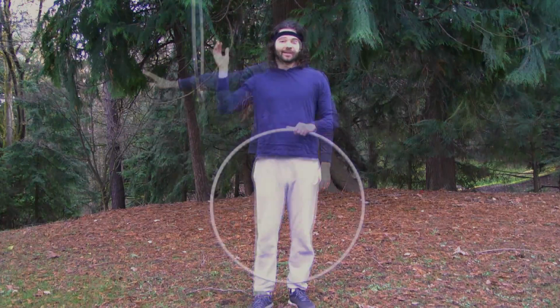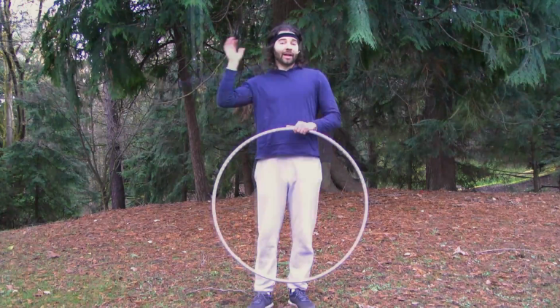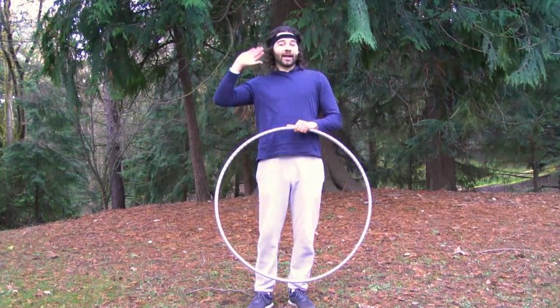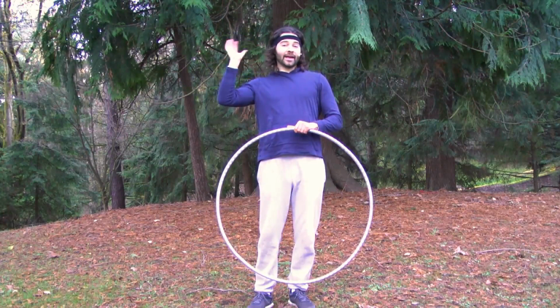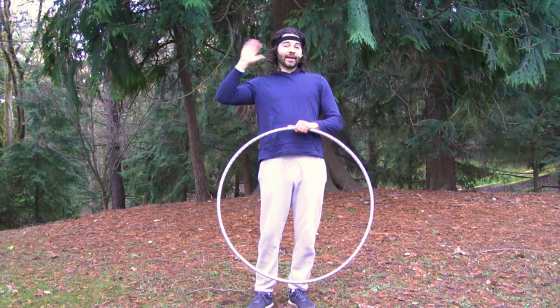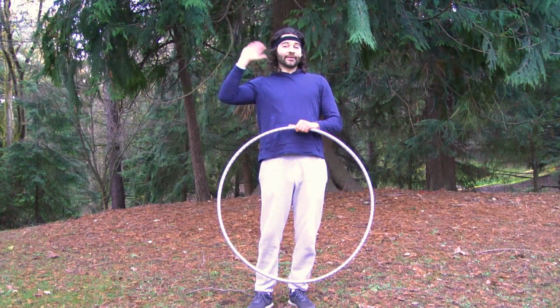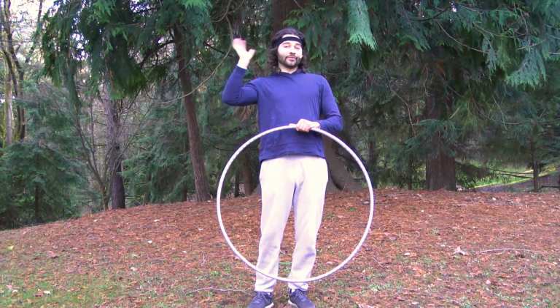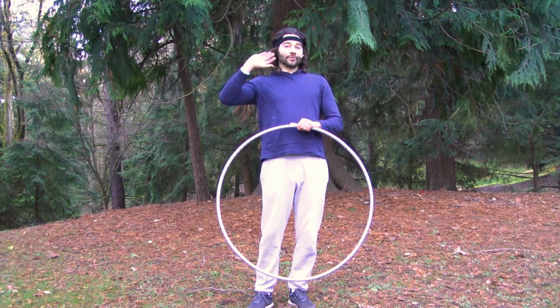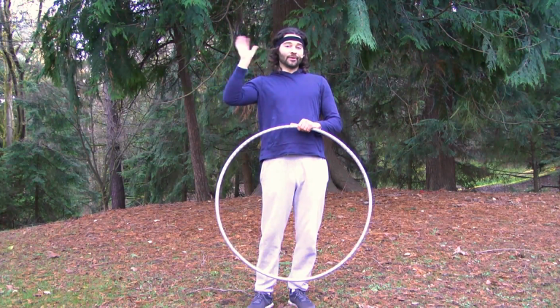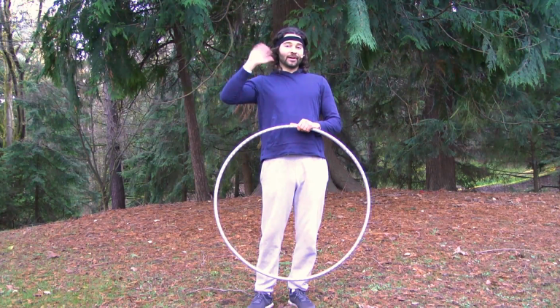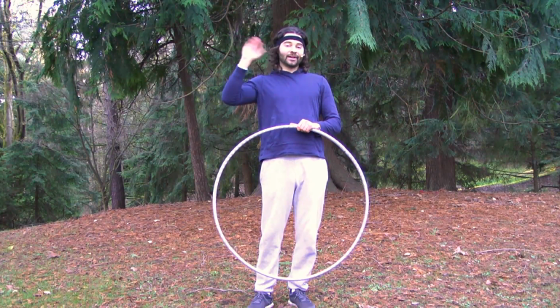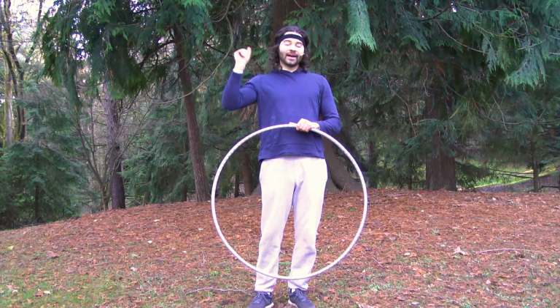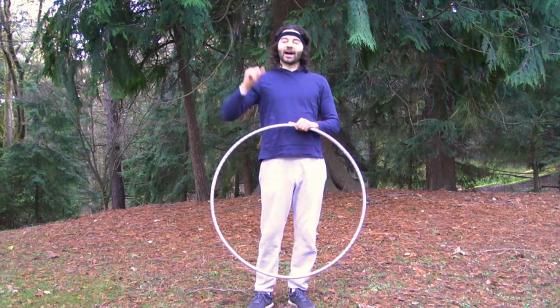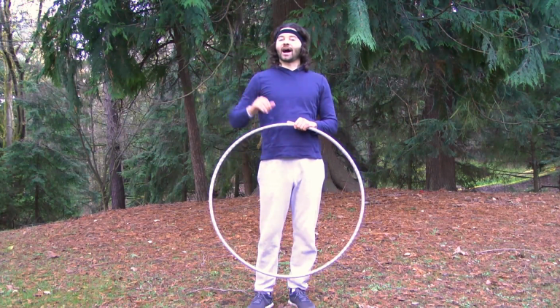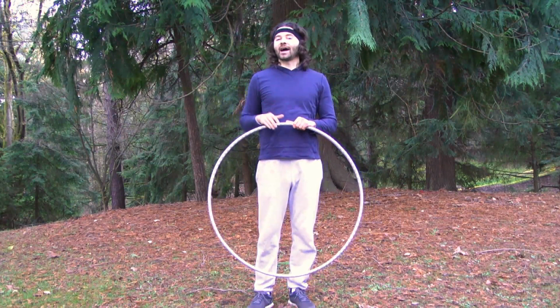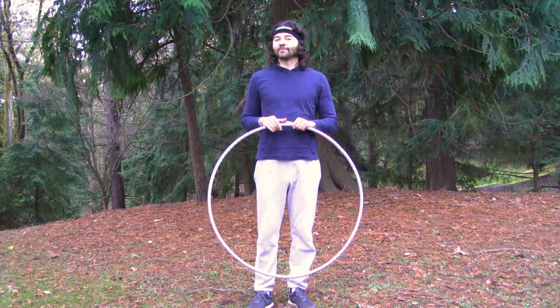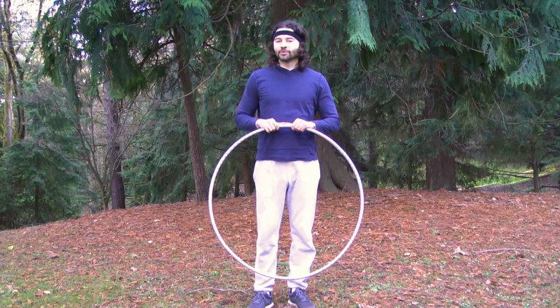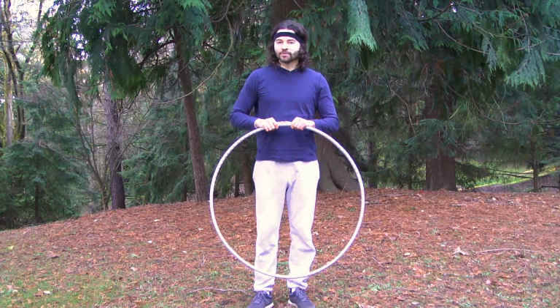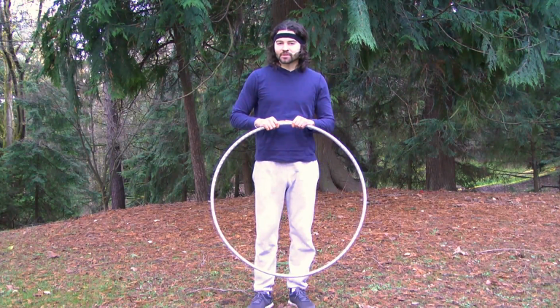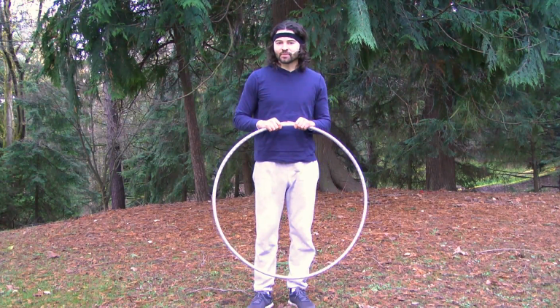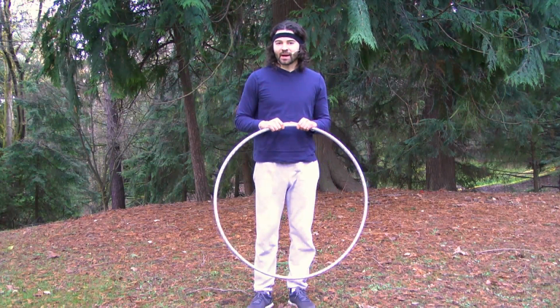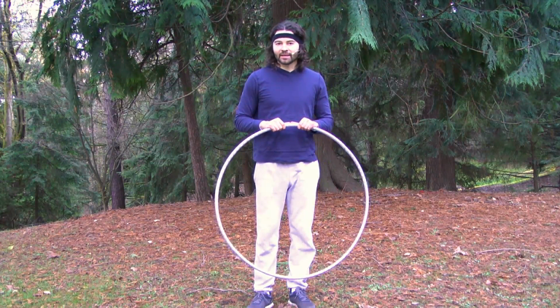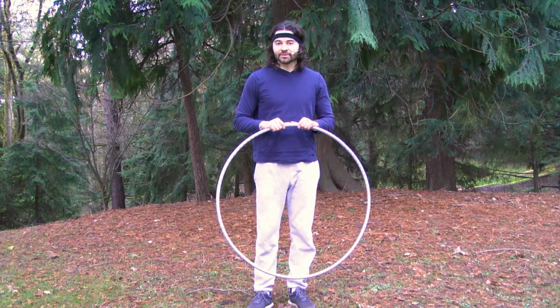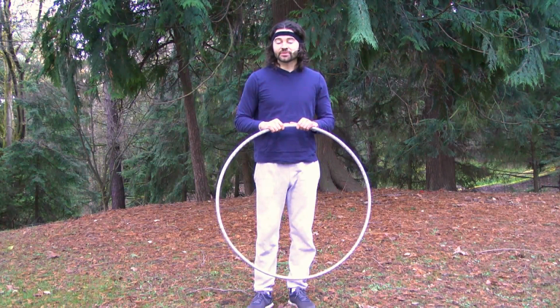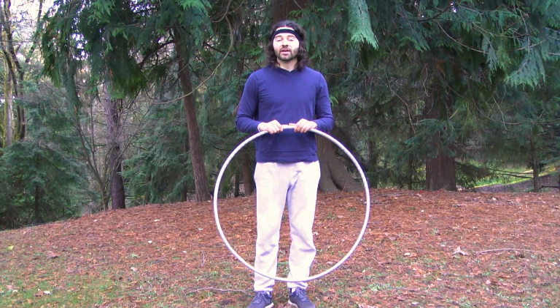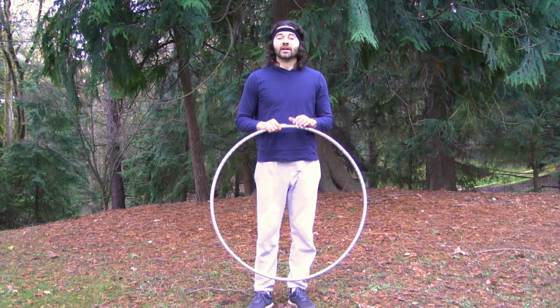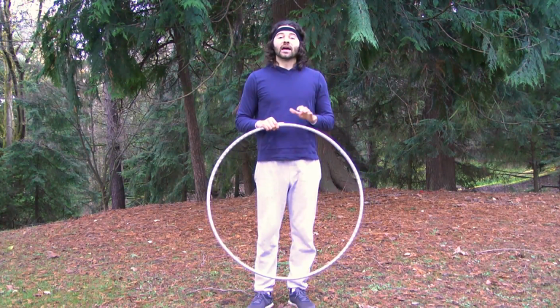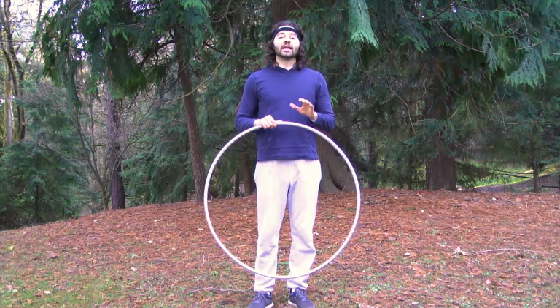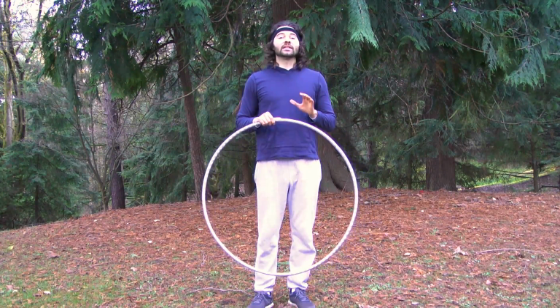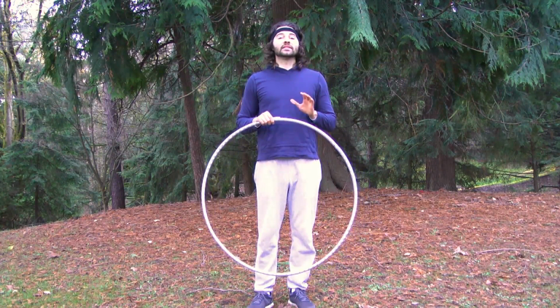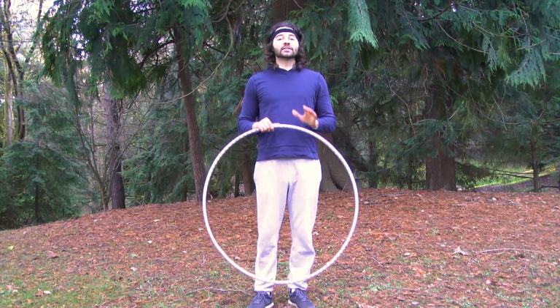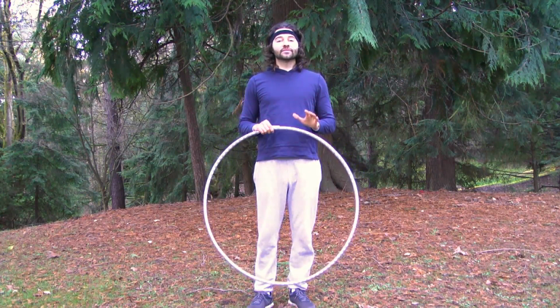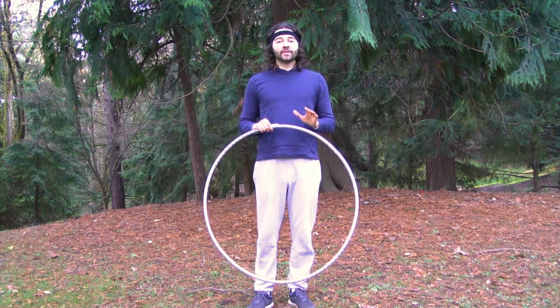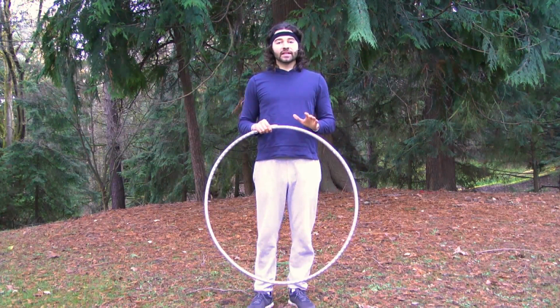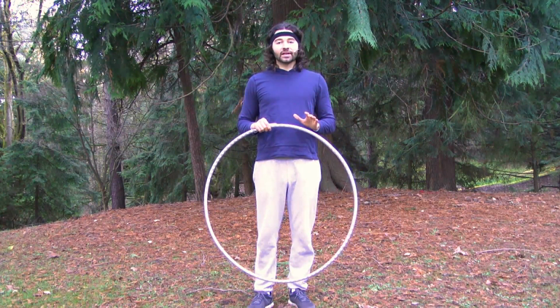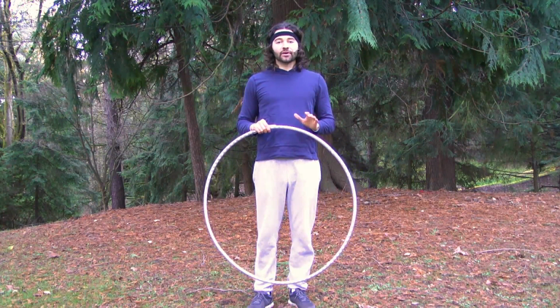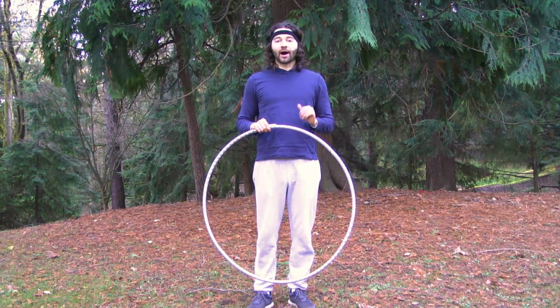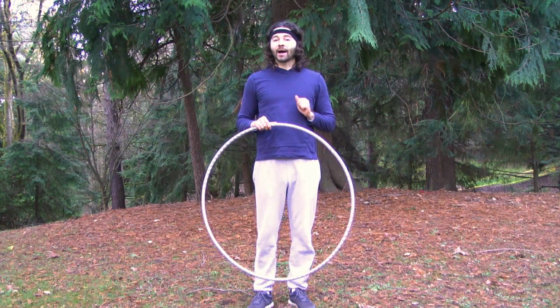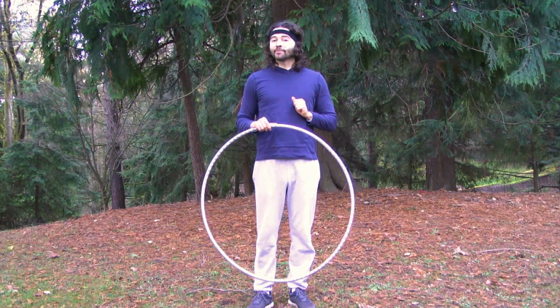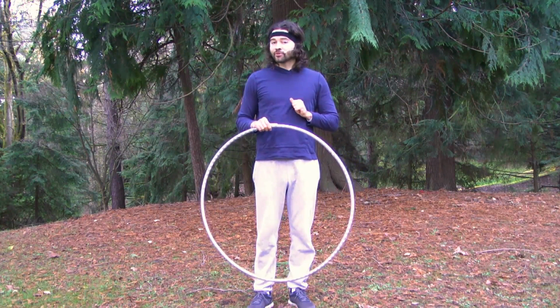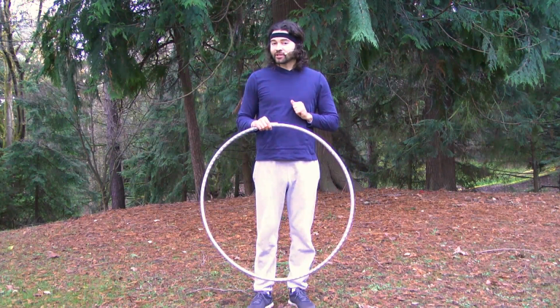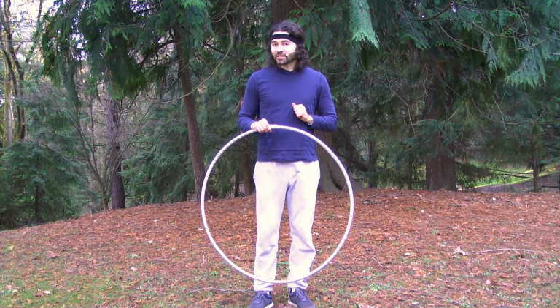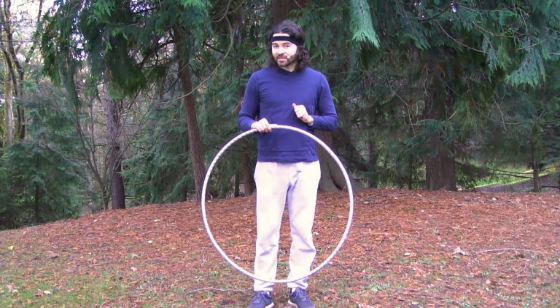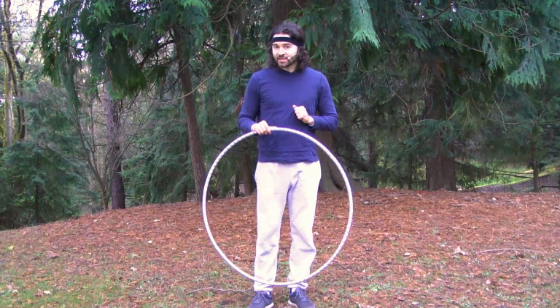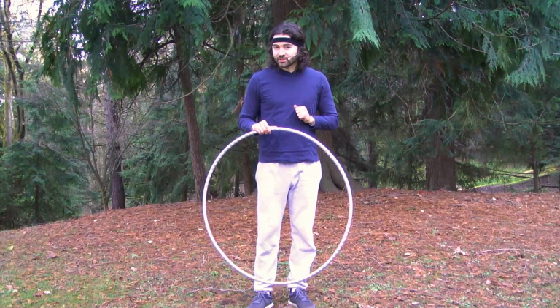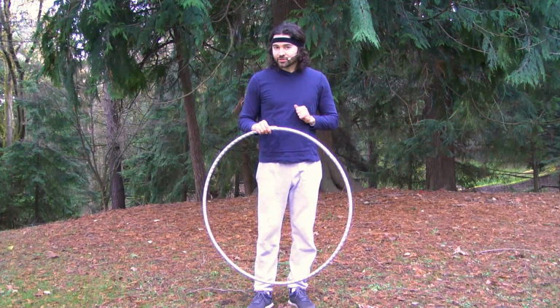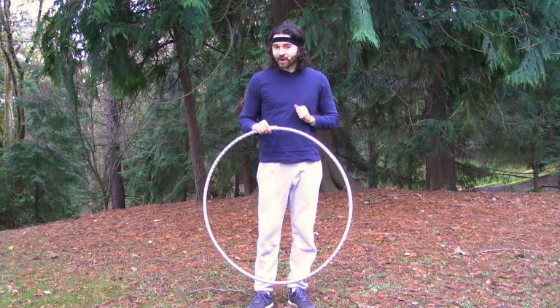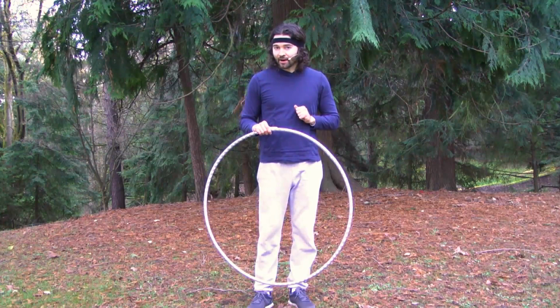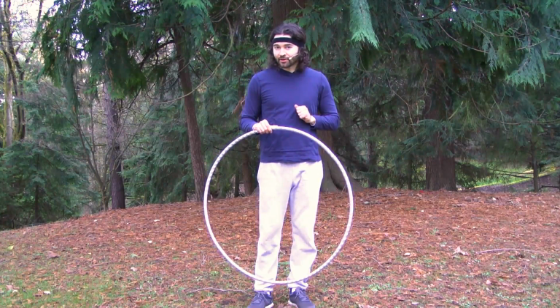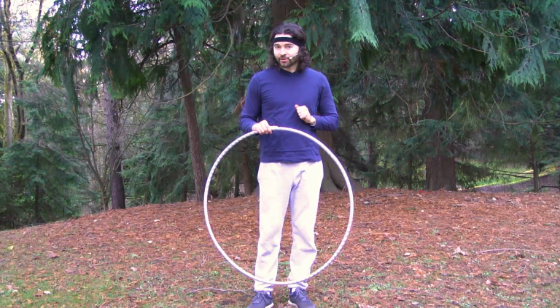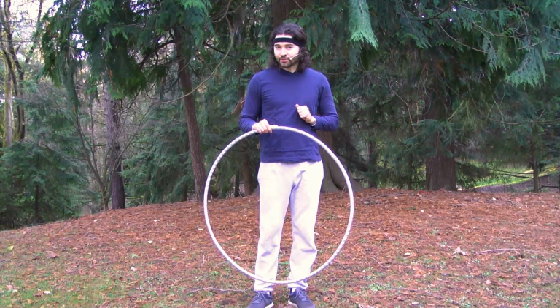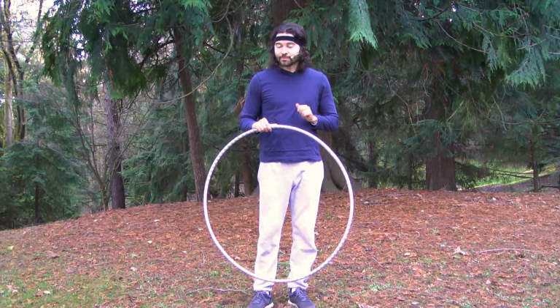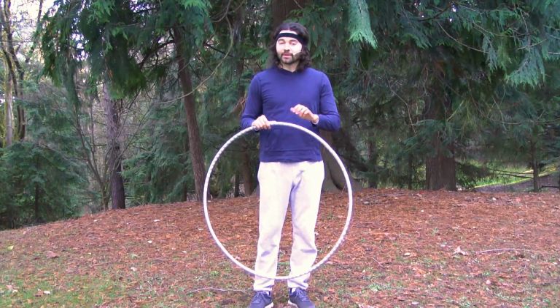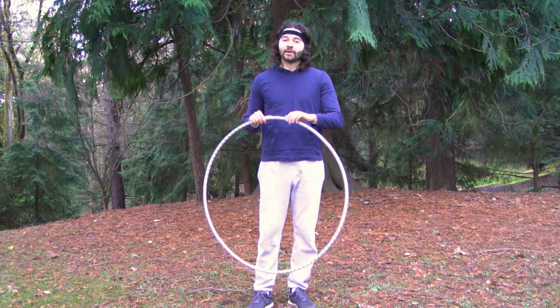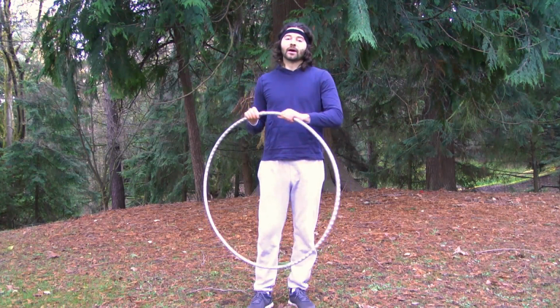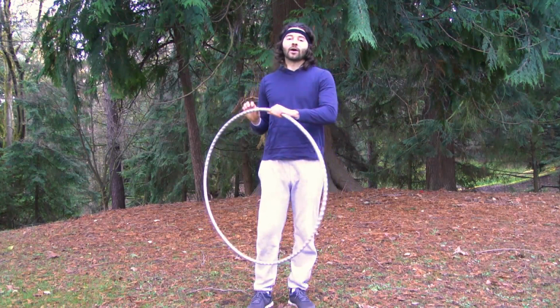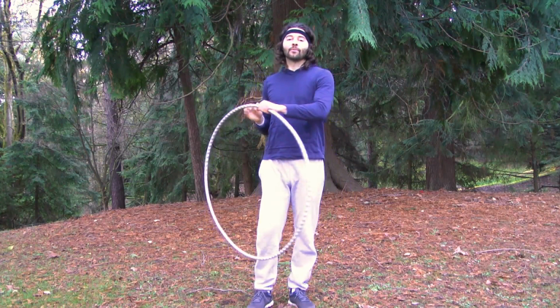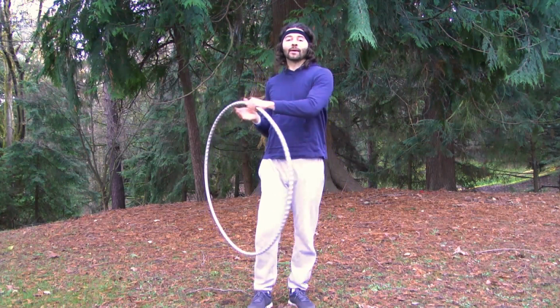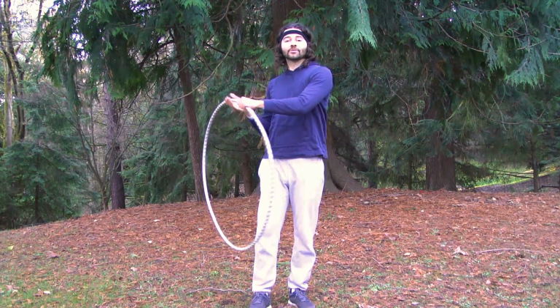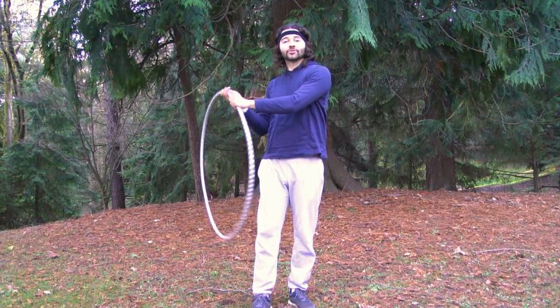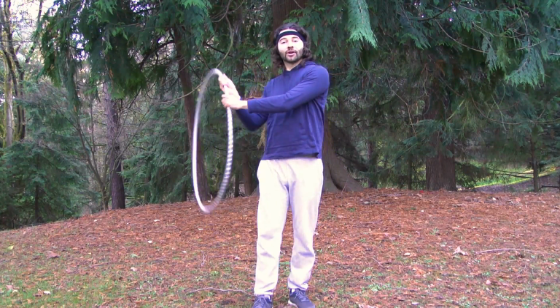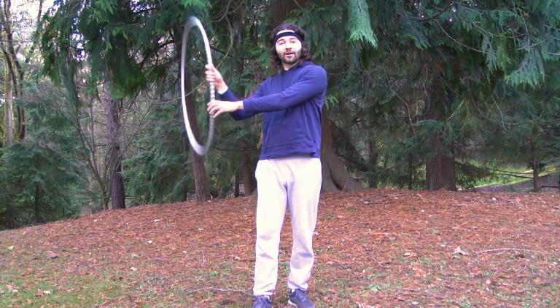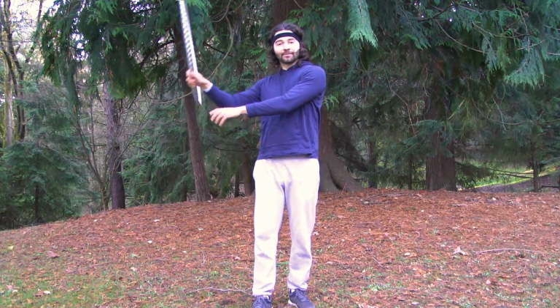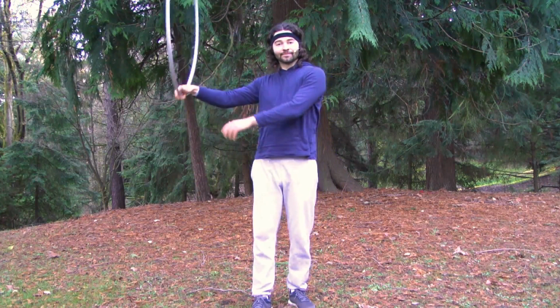Hey everyone, I'm Hoopsmiles and in this video I'm going to teach you how to hoop around your arm.